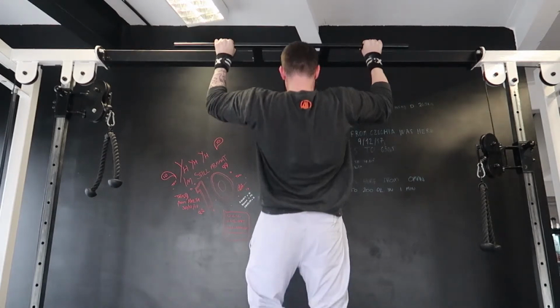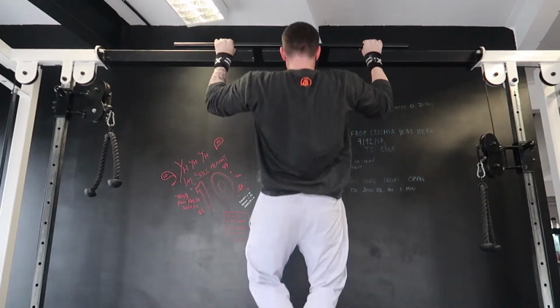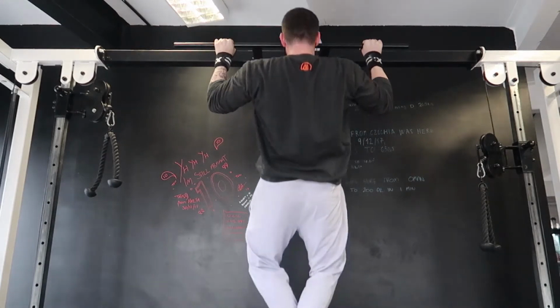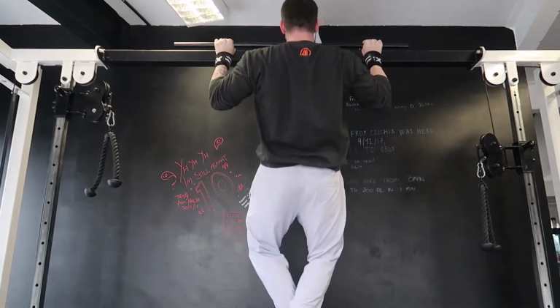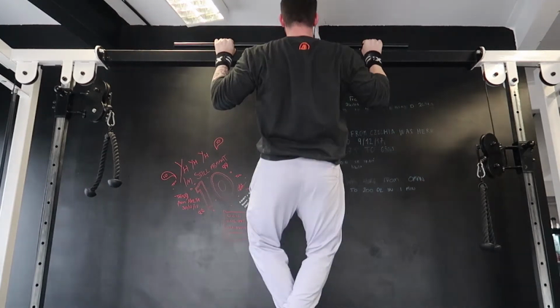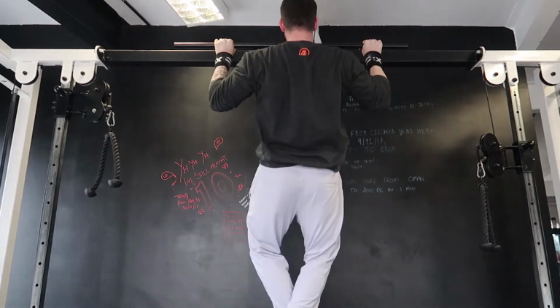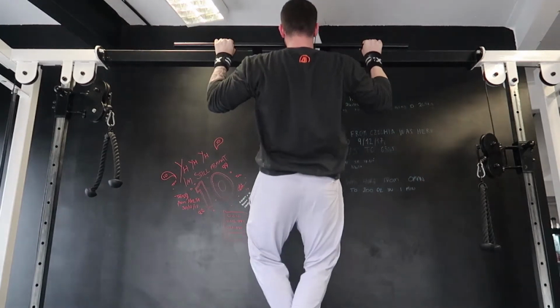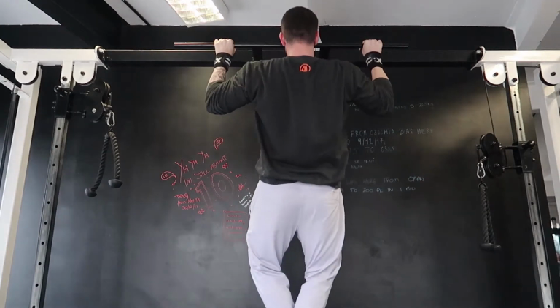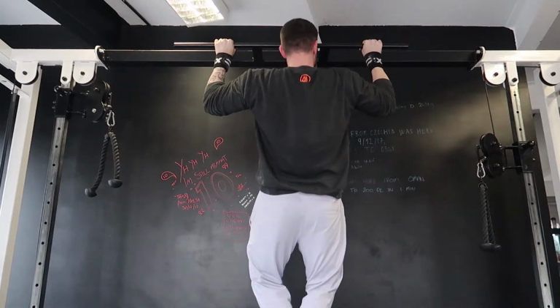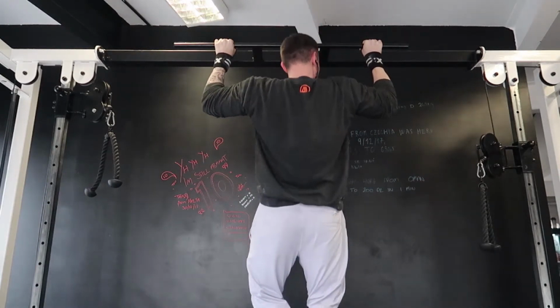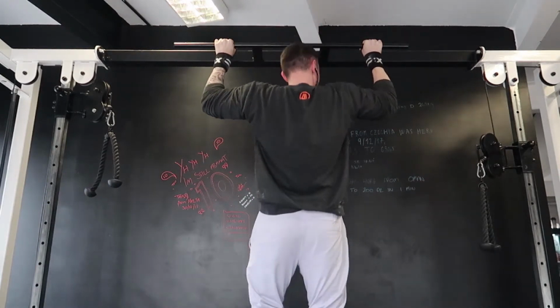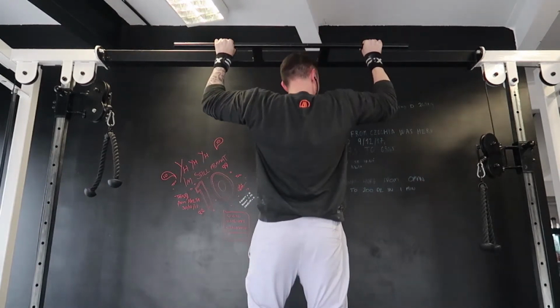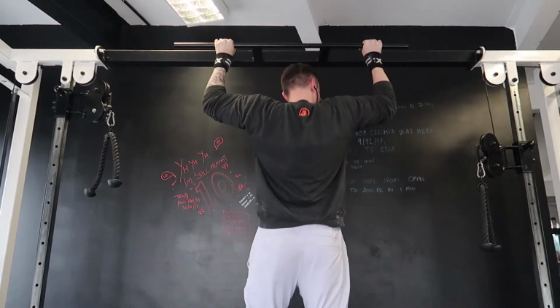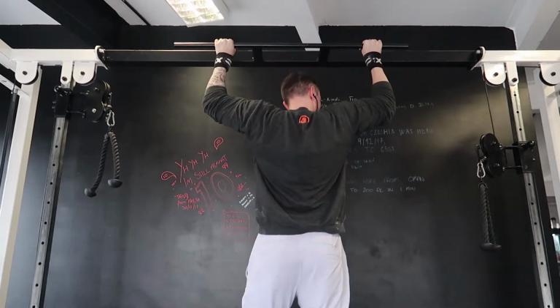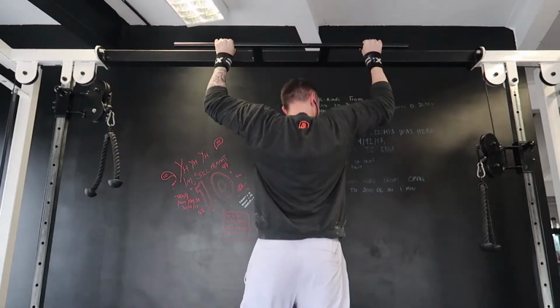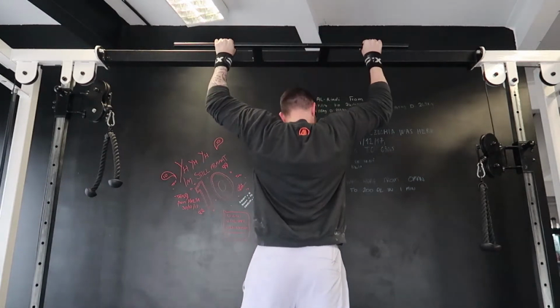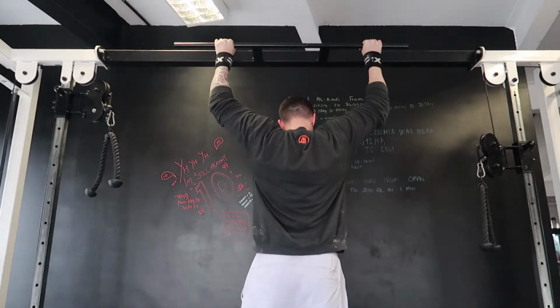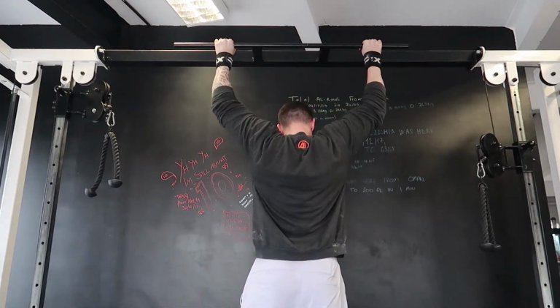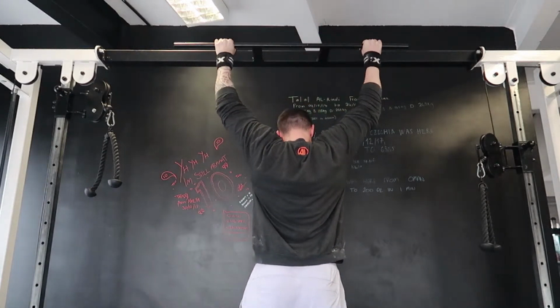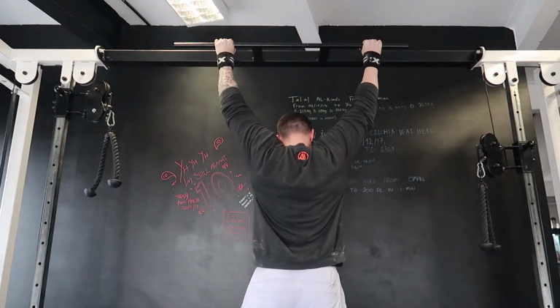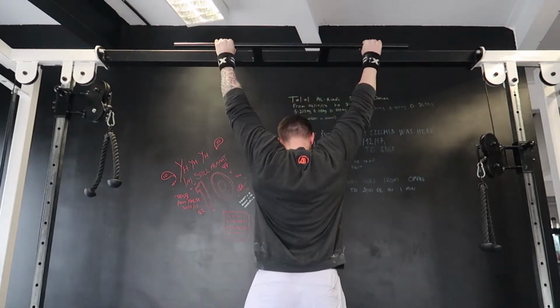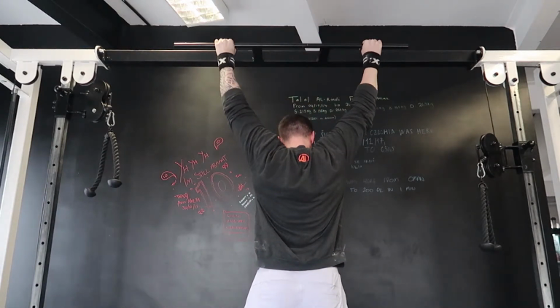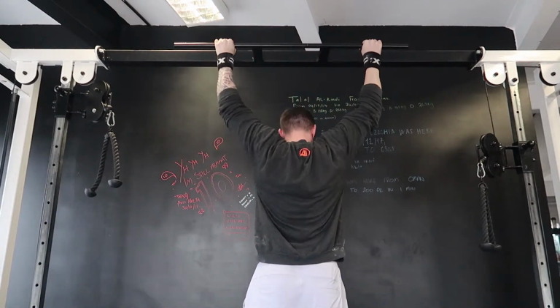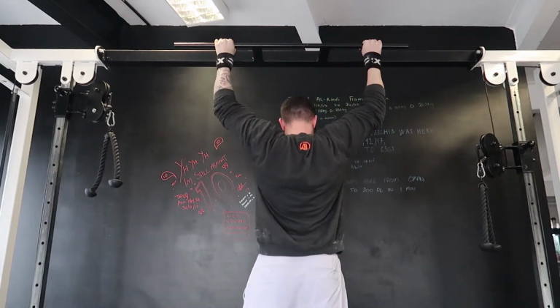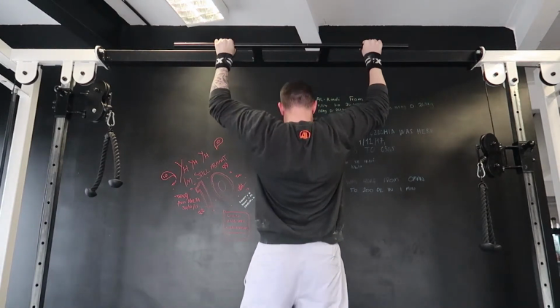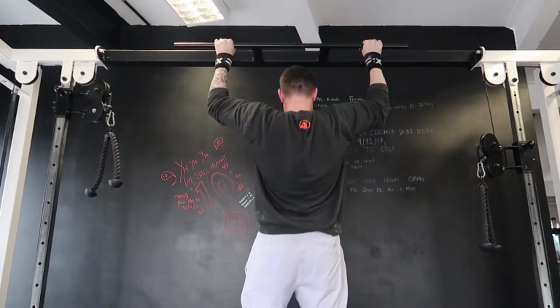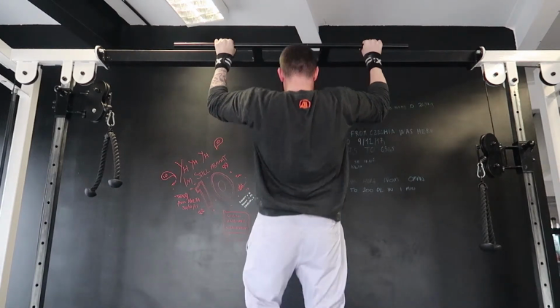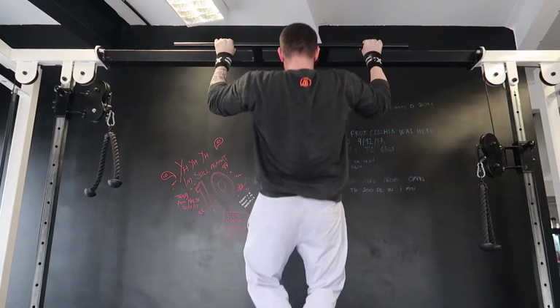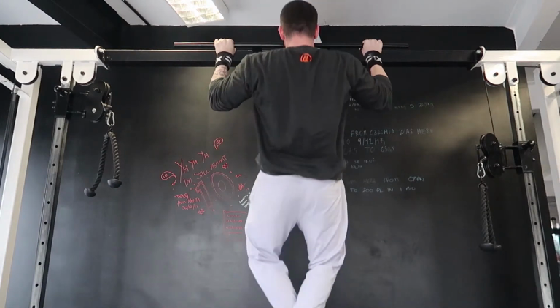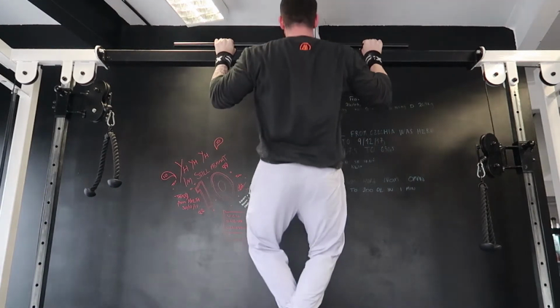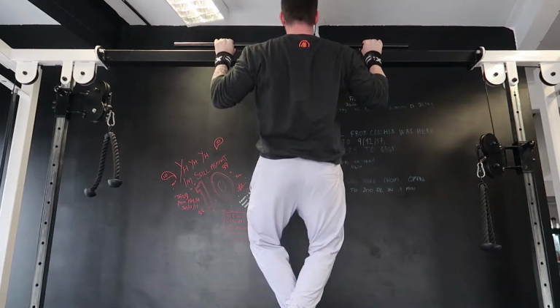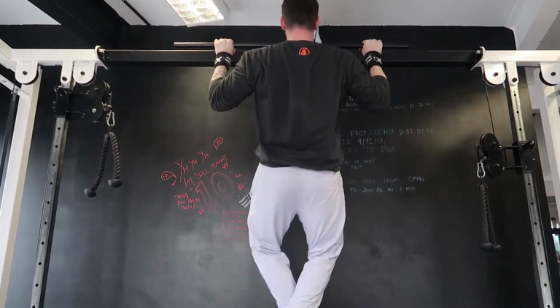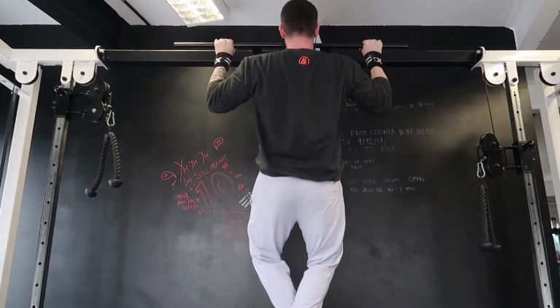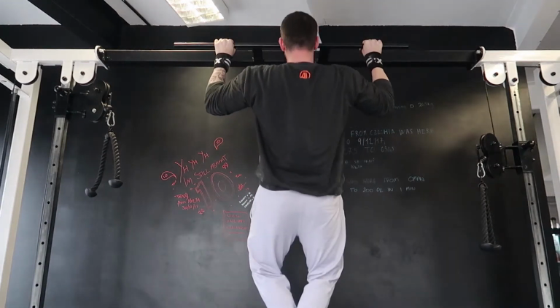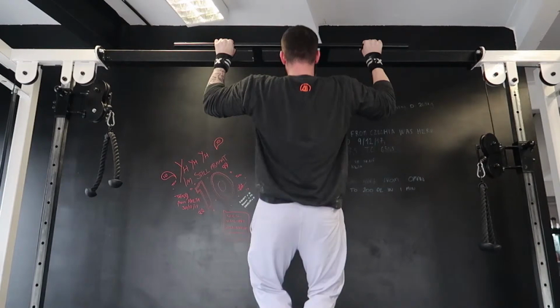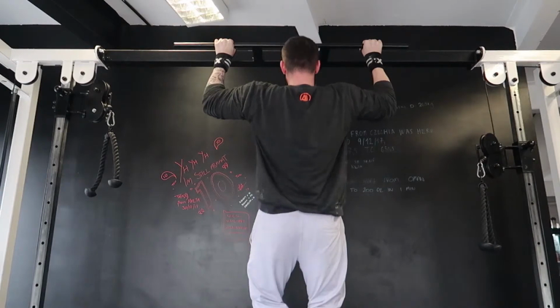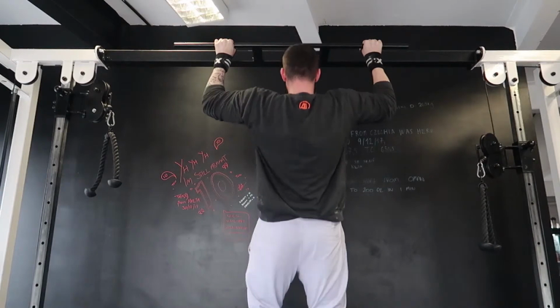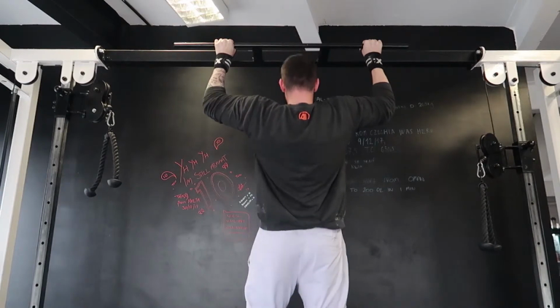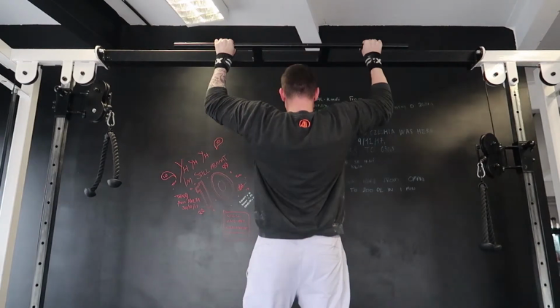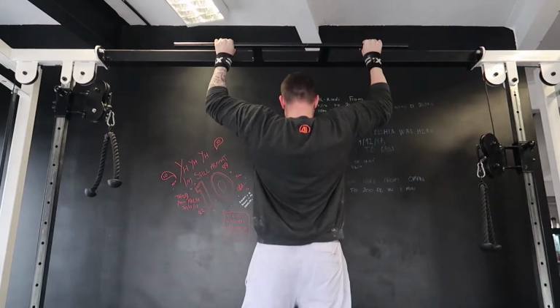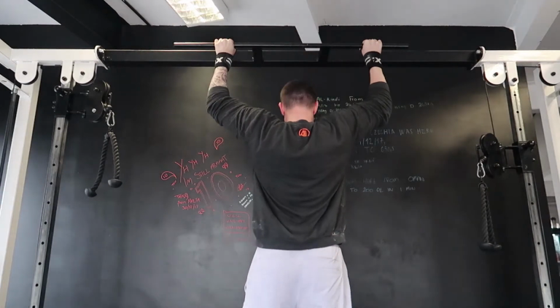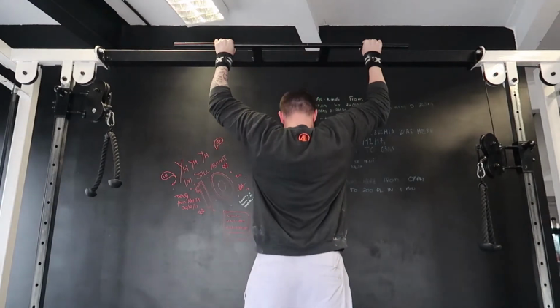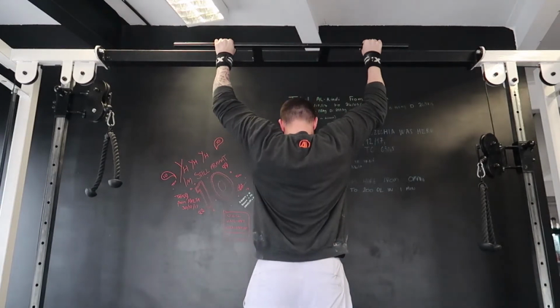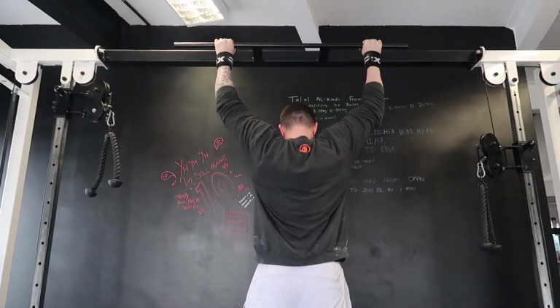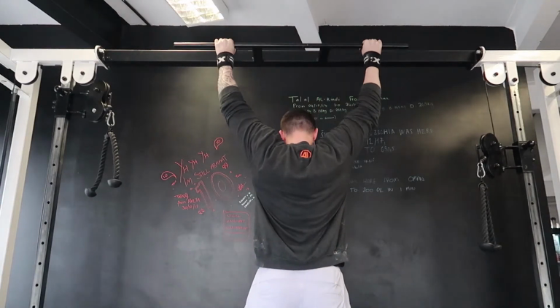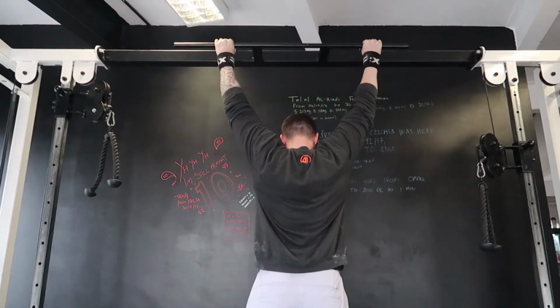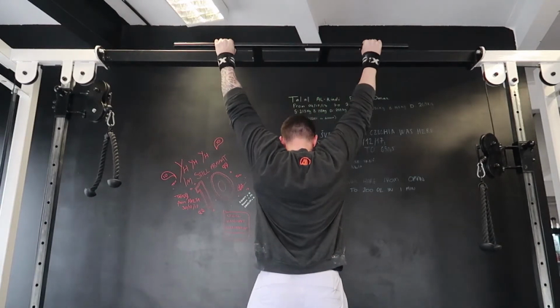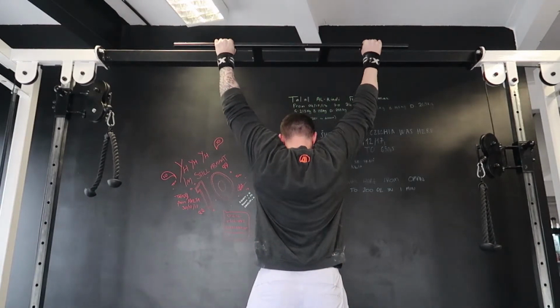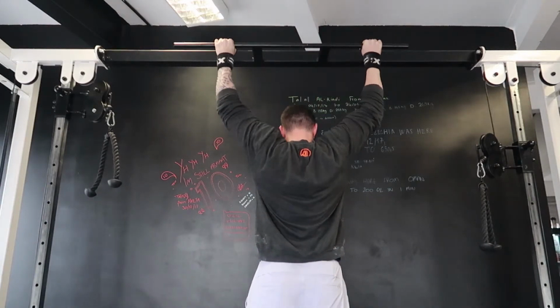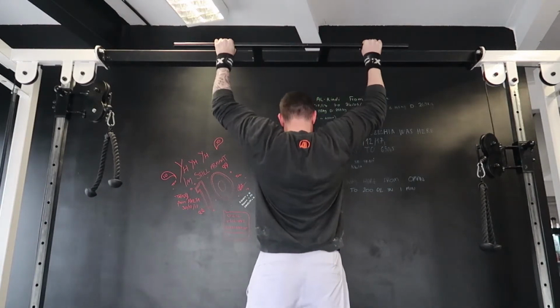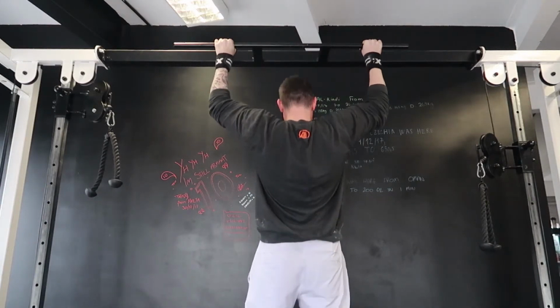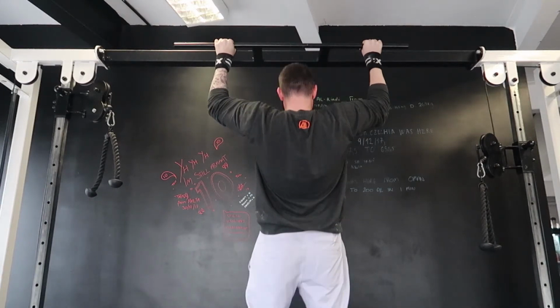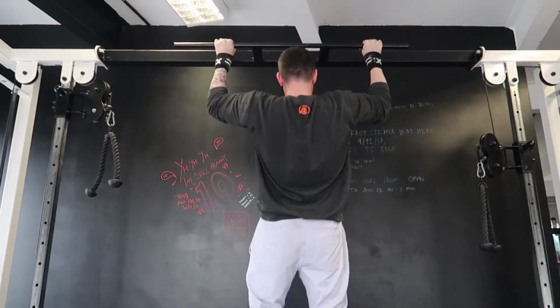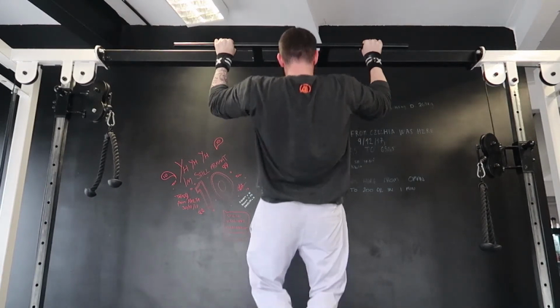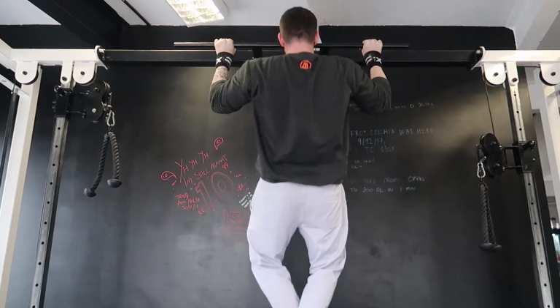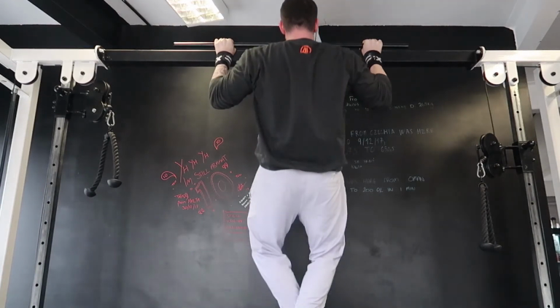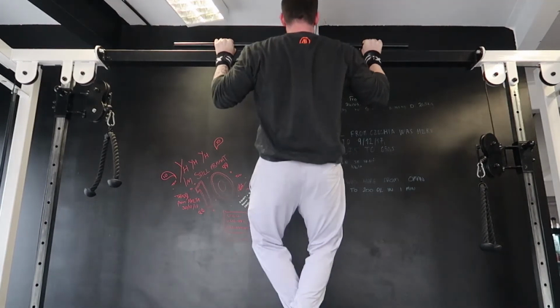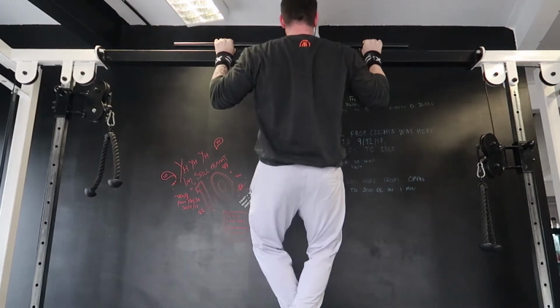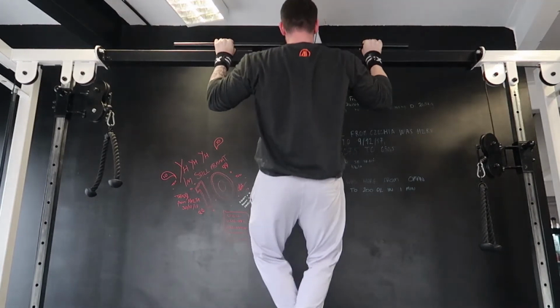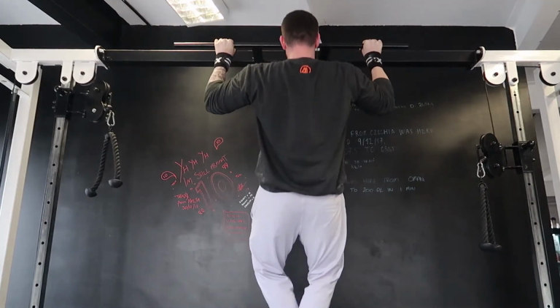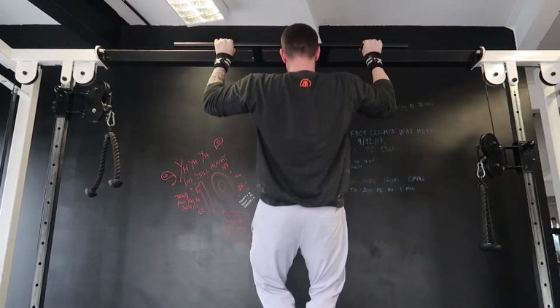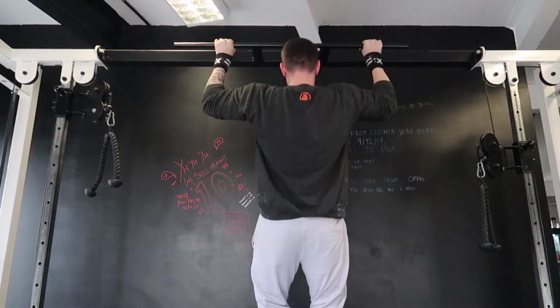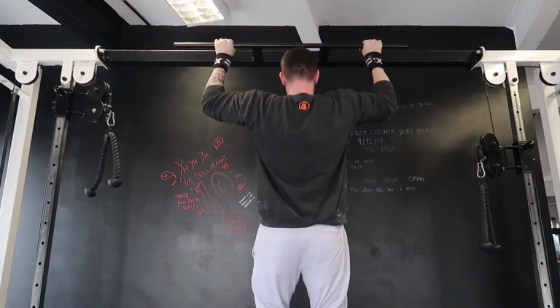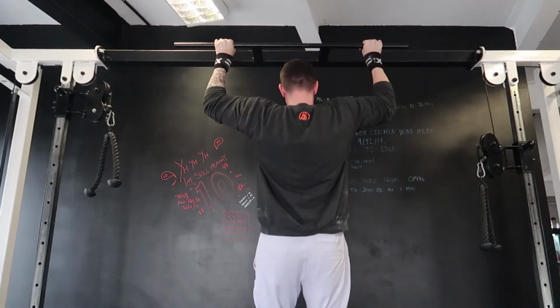If you struggle to lift your own body weight, use resistance bands. Wrap one around the bar, place your foot in the band, and perform the exercise with the resistance band.